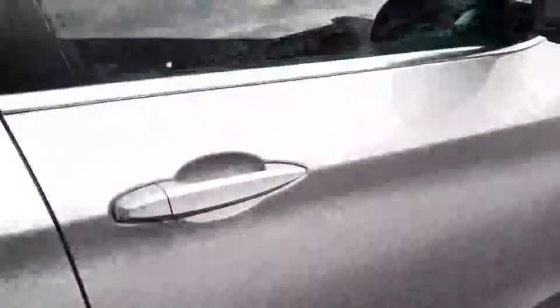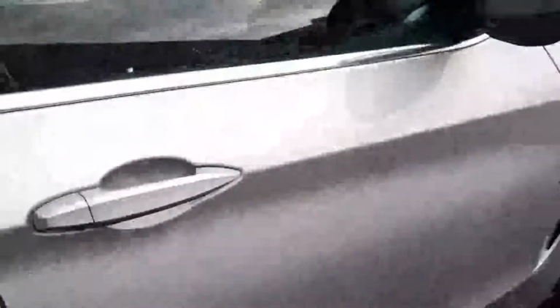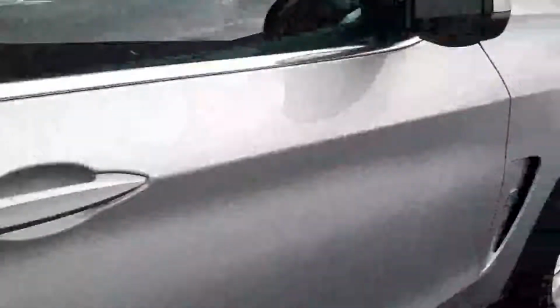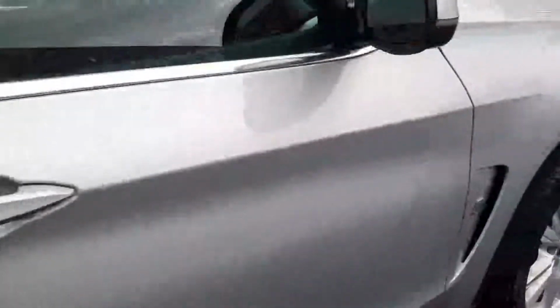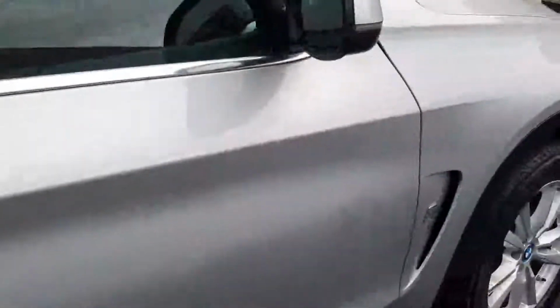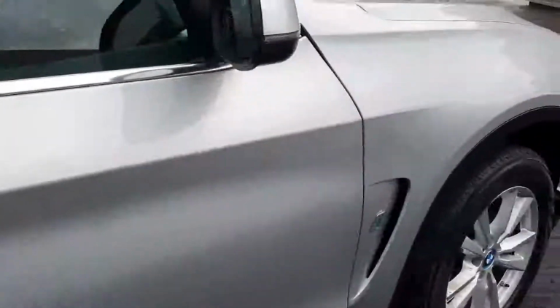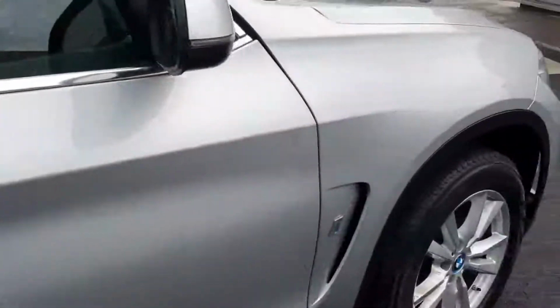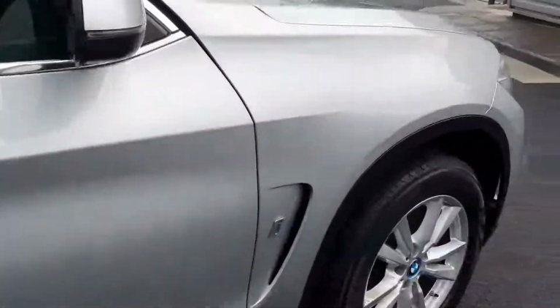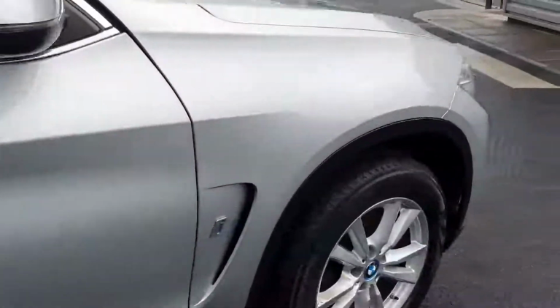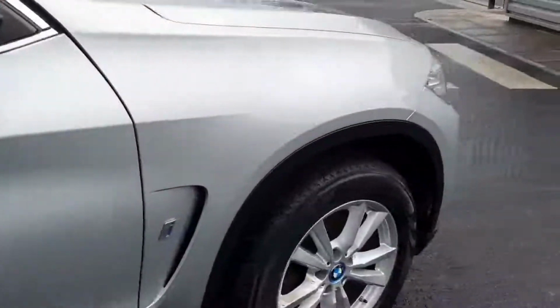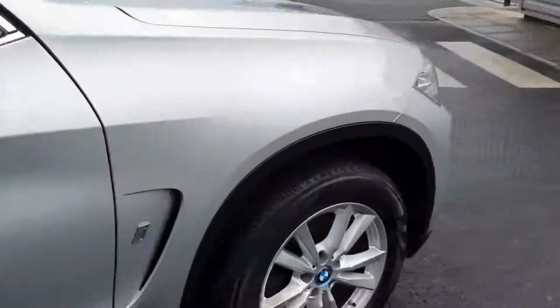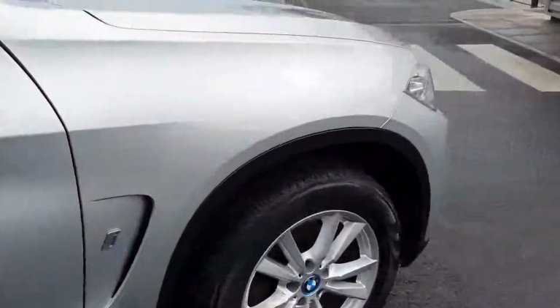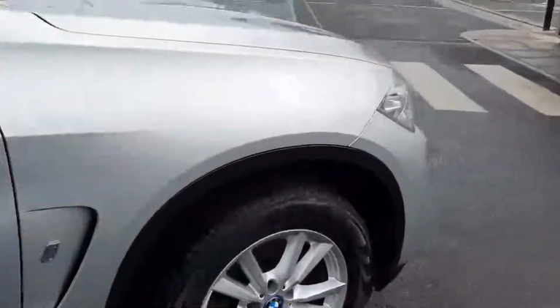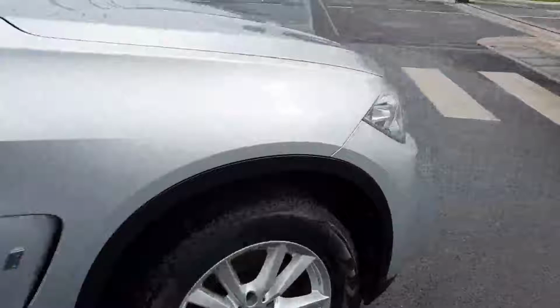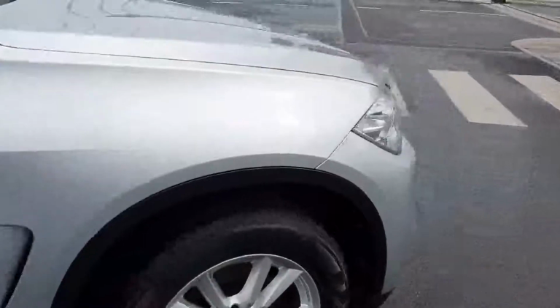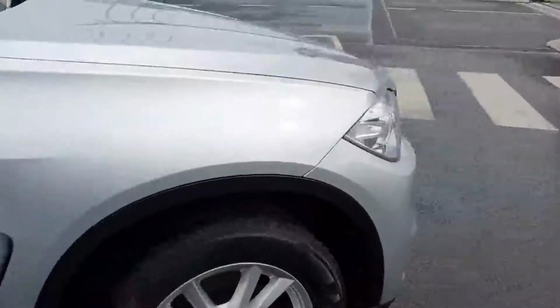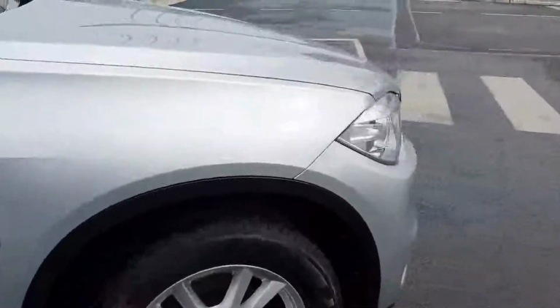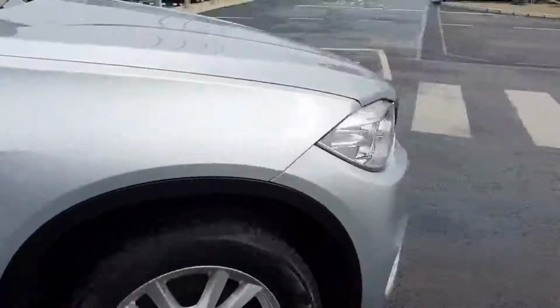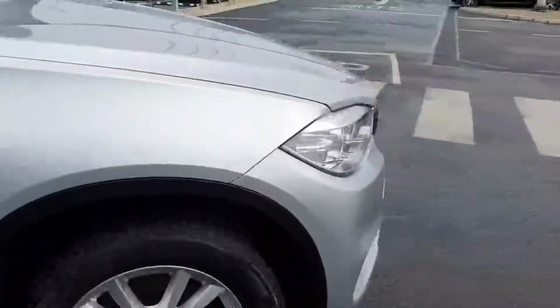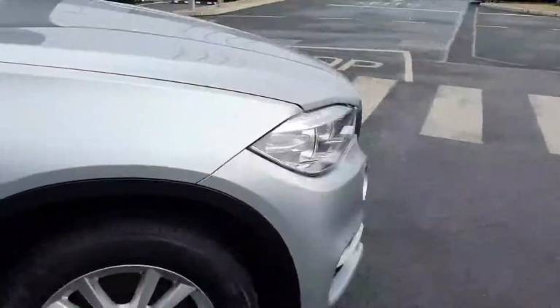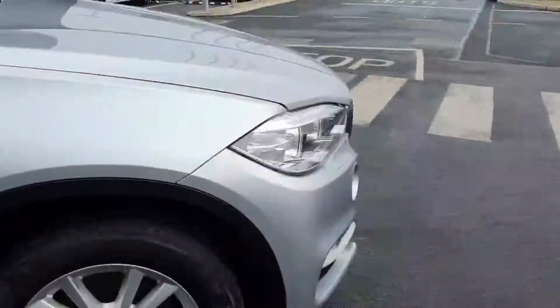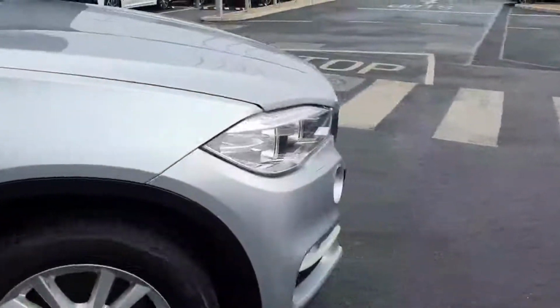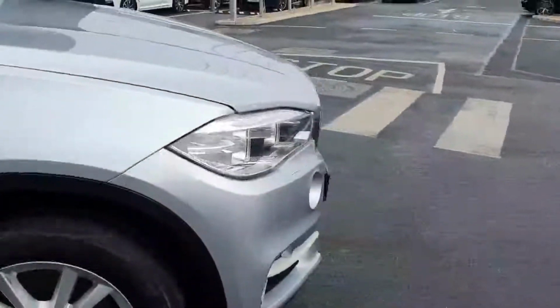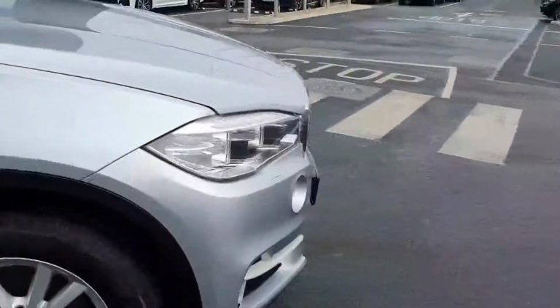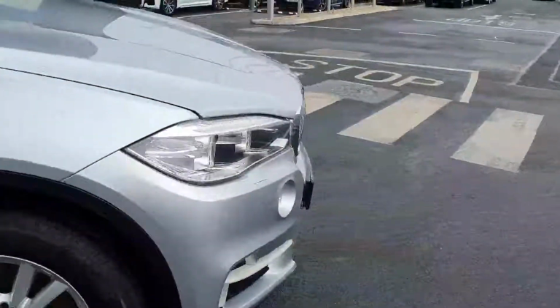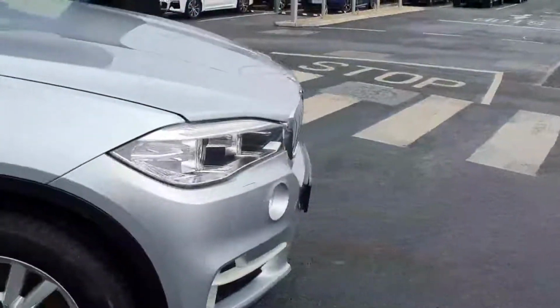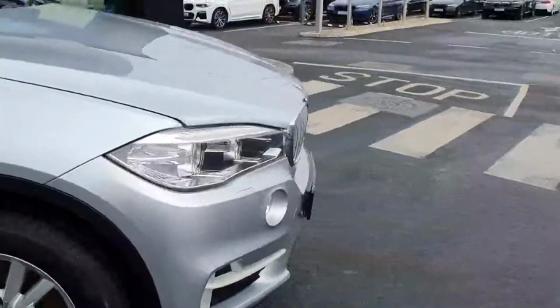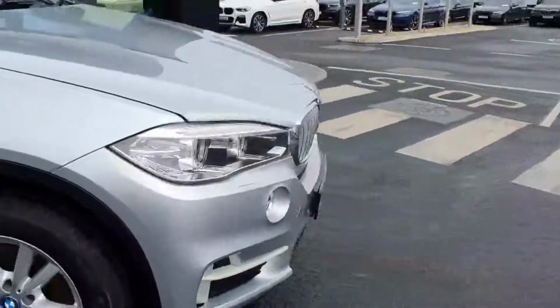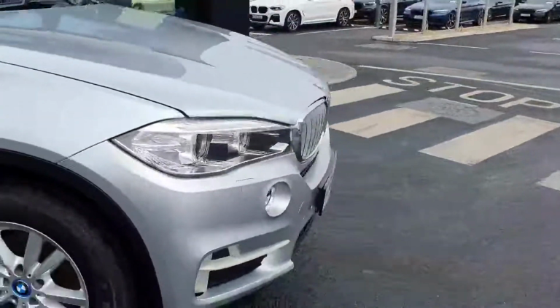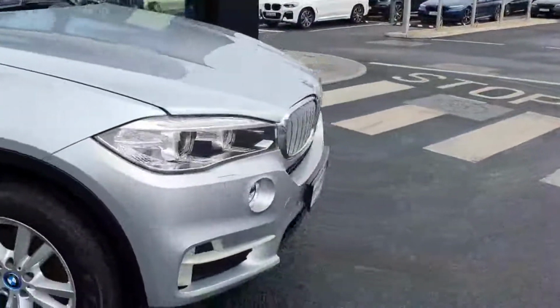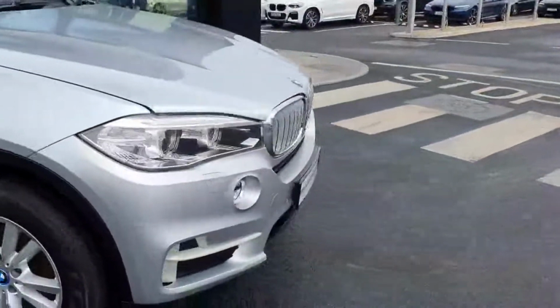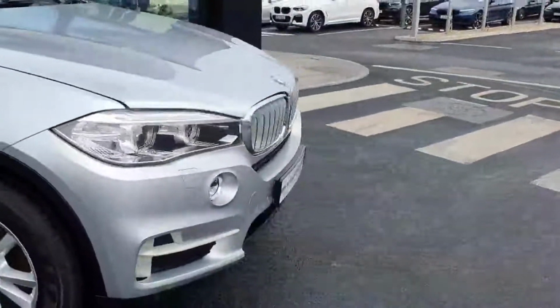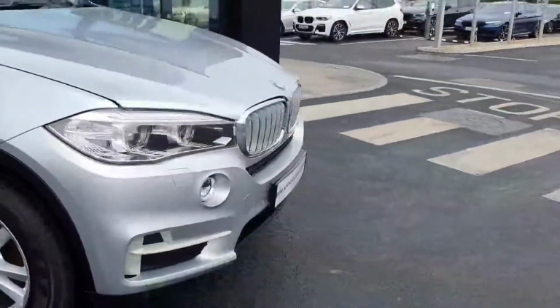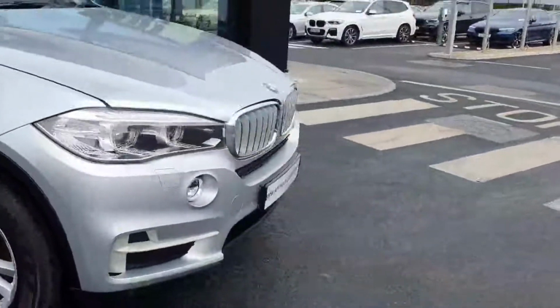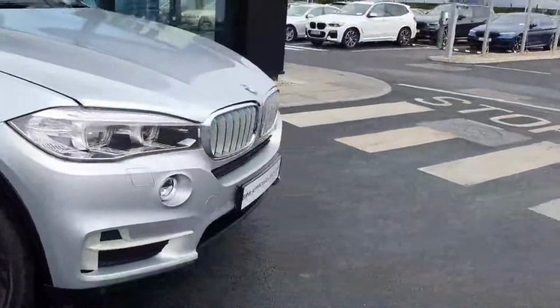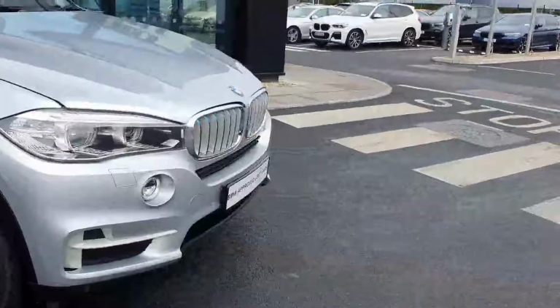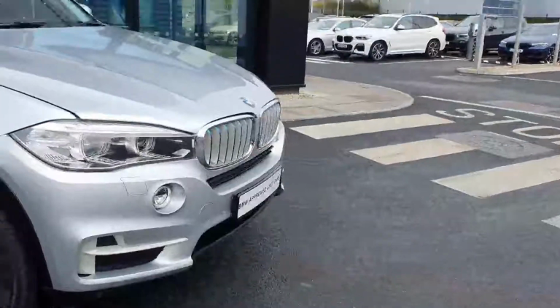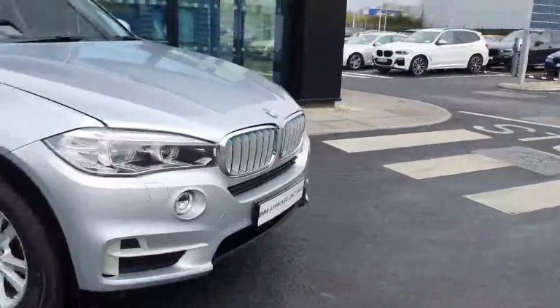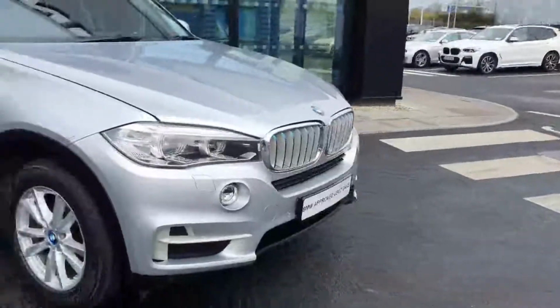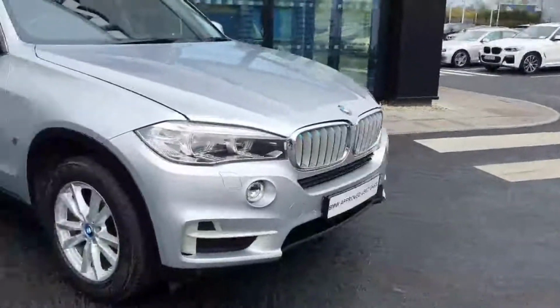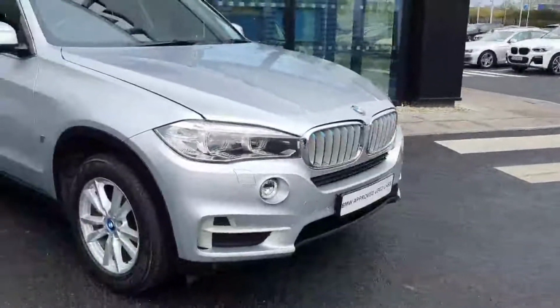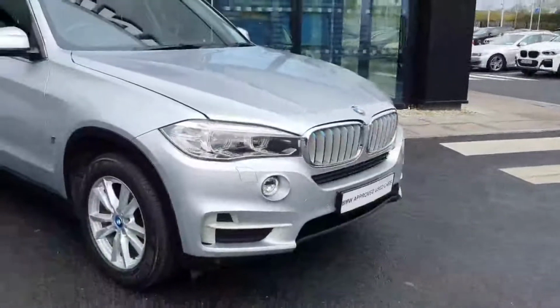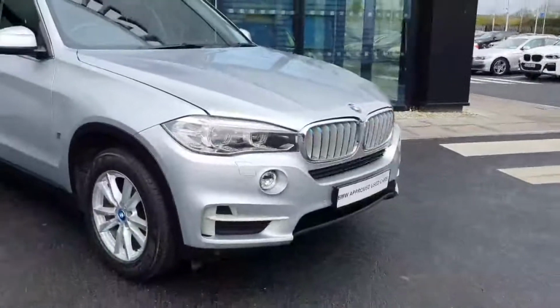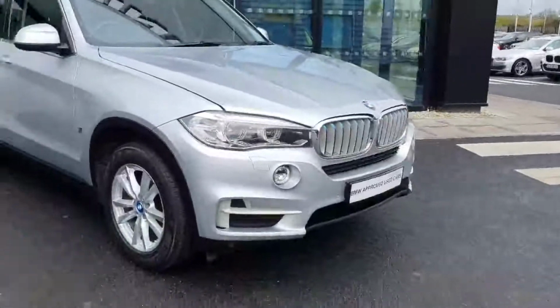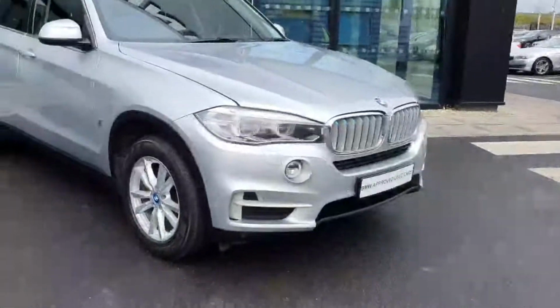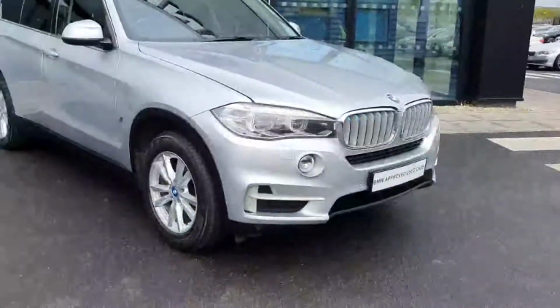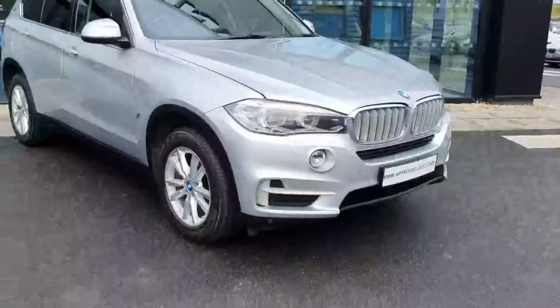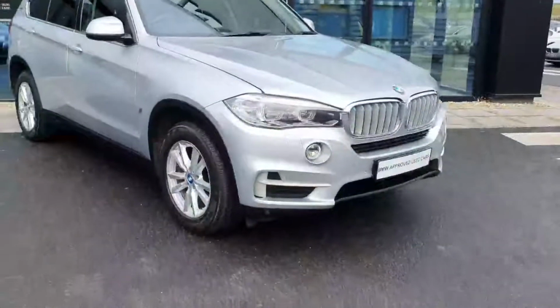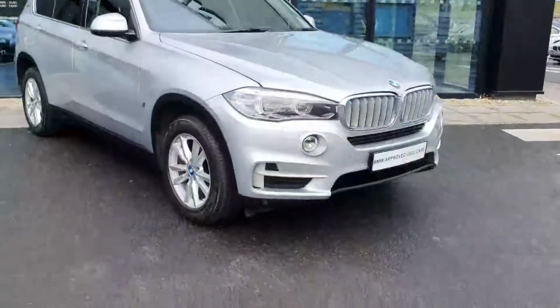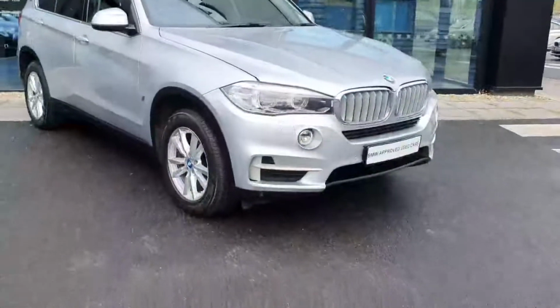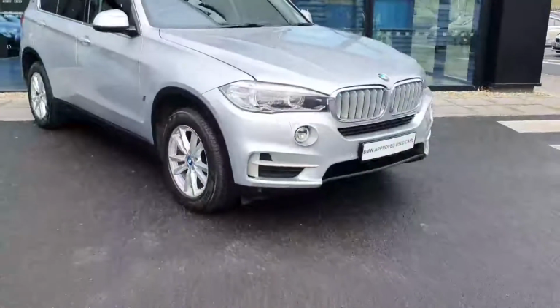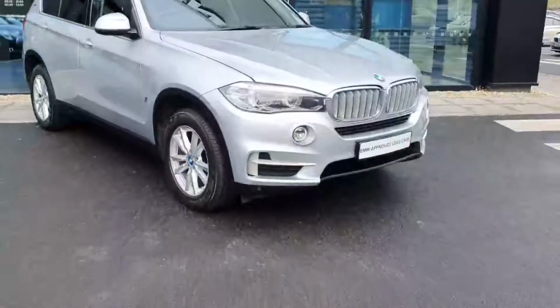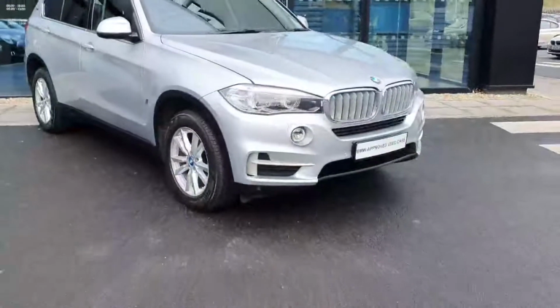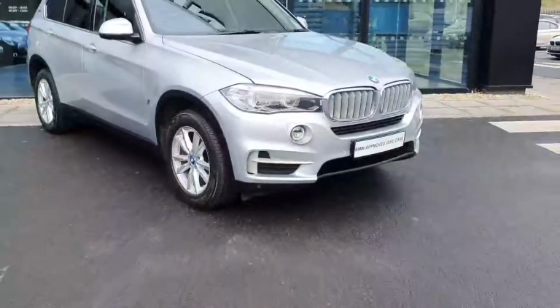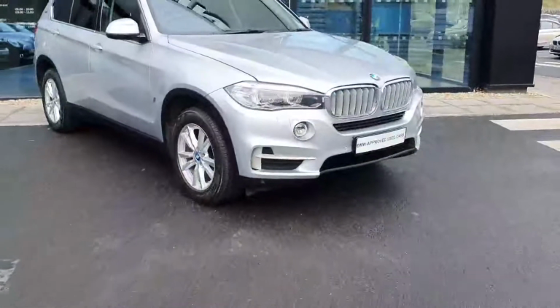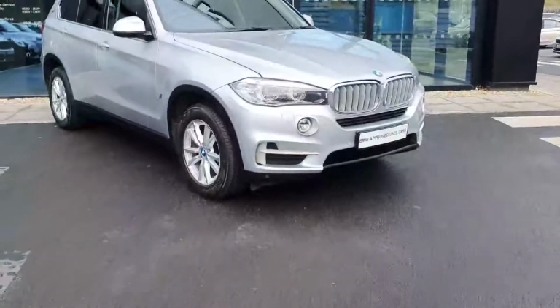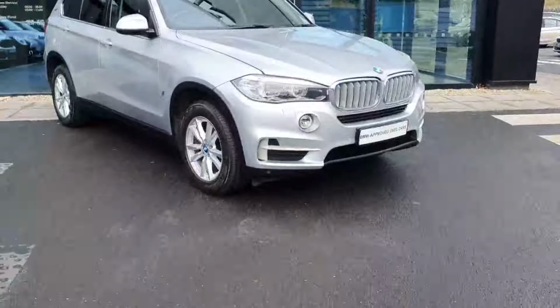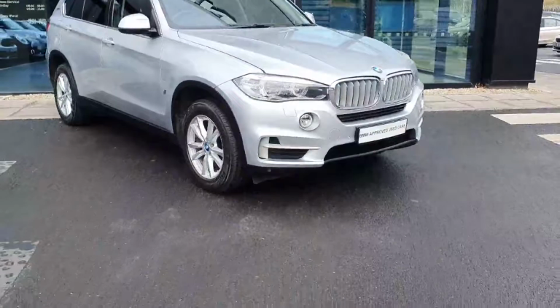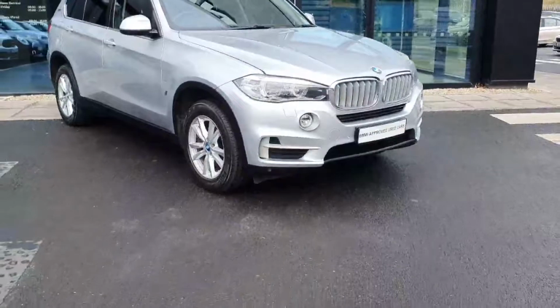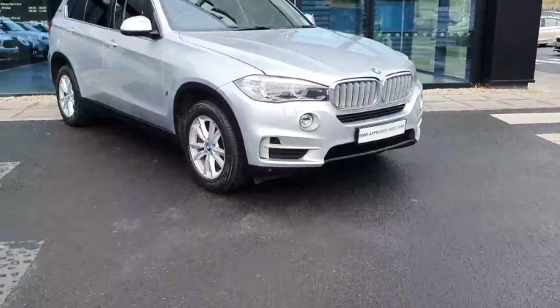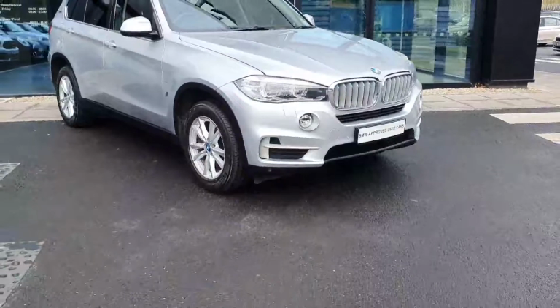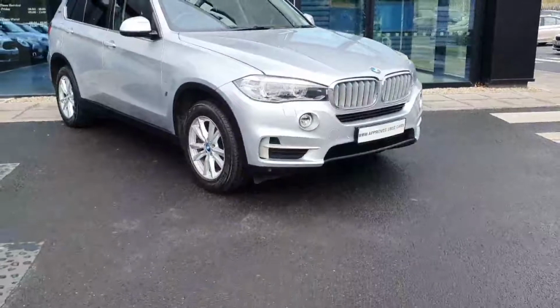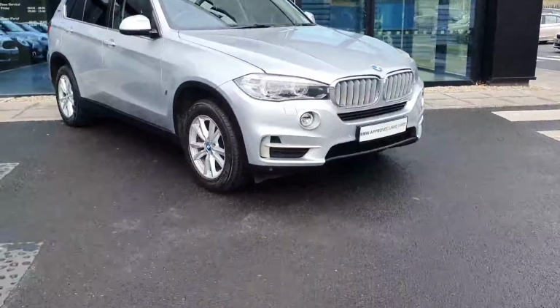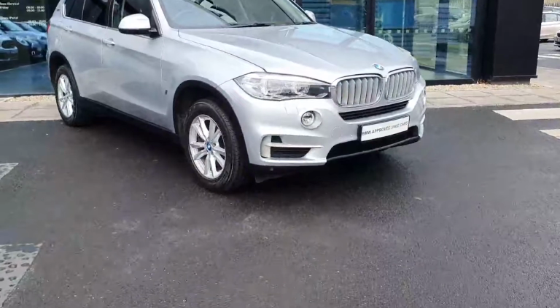Down here you have your automatic shifter and your sport and comfort modes. If you have any questions about this car or you'd like to take it for a test drive, please contact us here at Joe Duffy BMW in Charlestown.